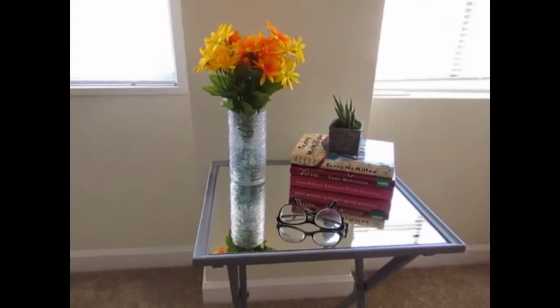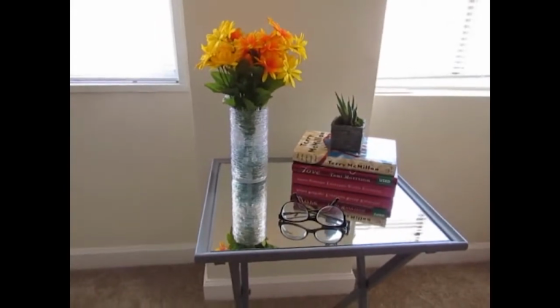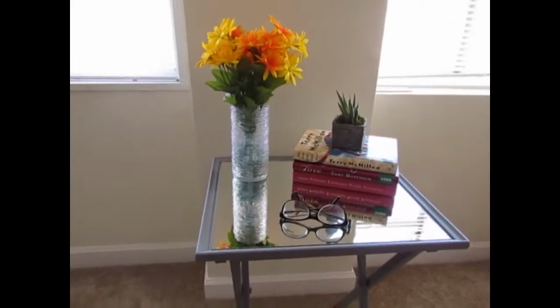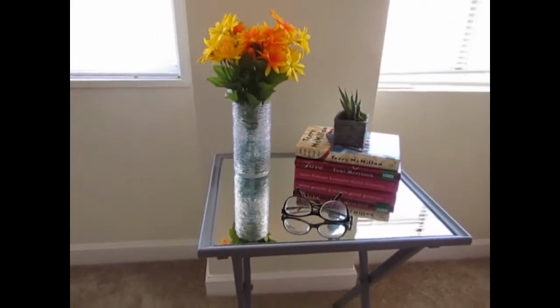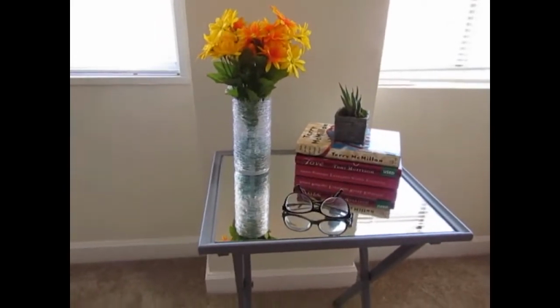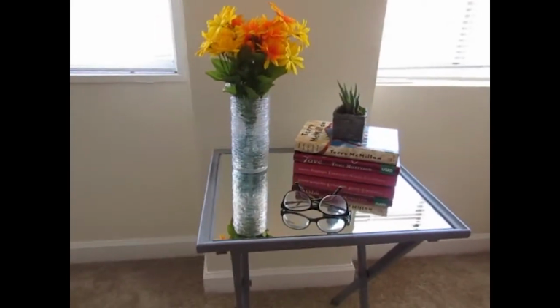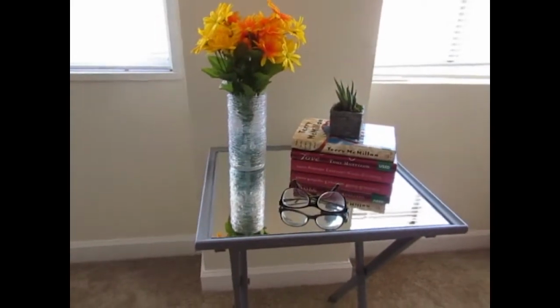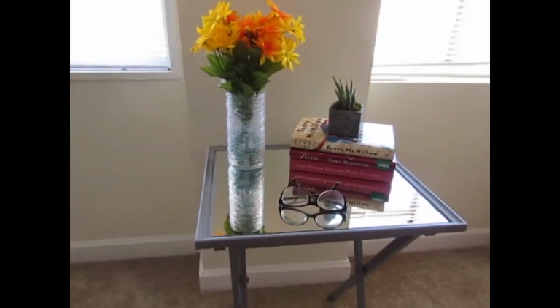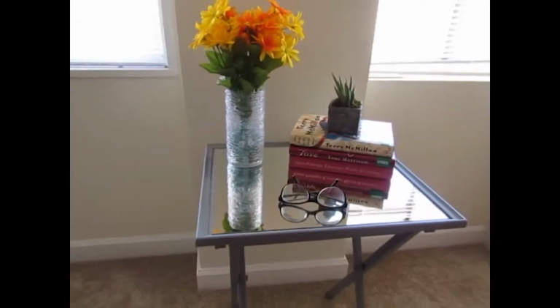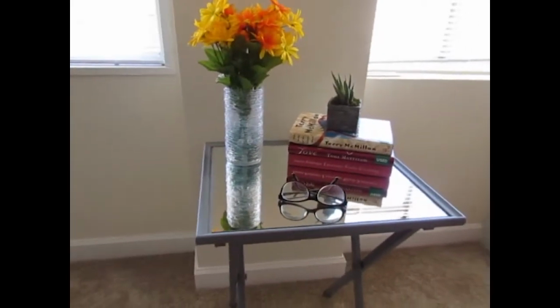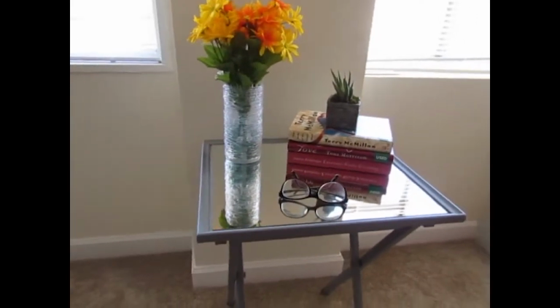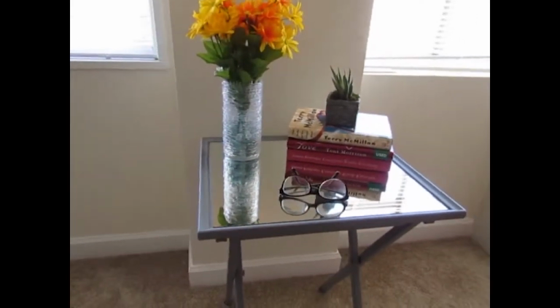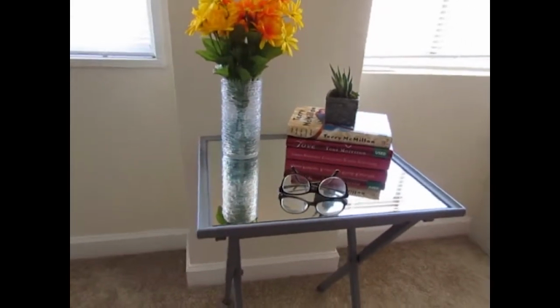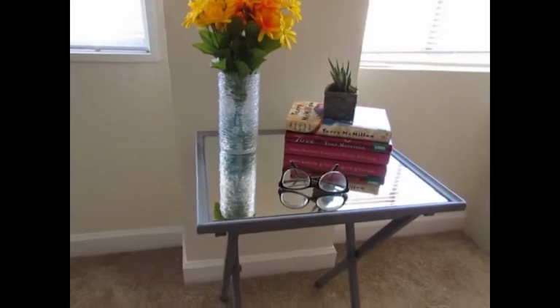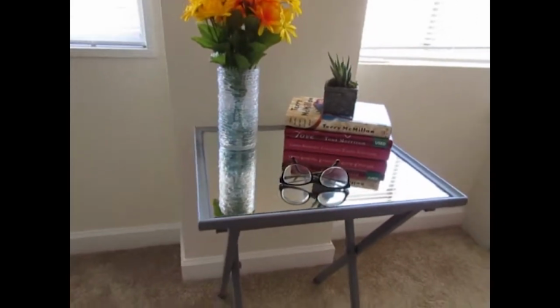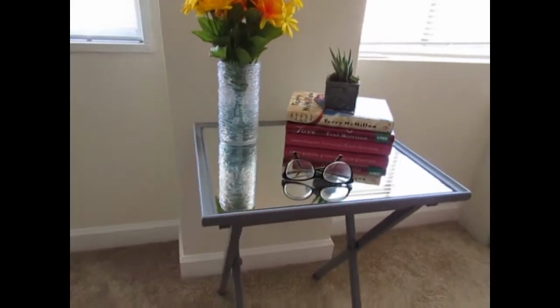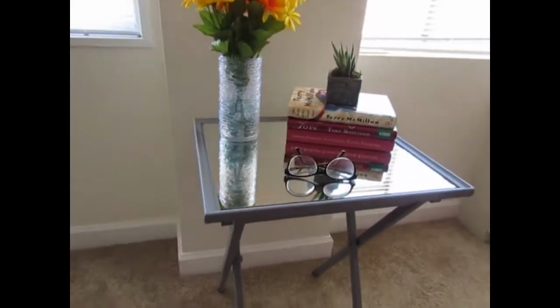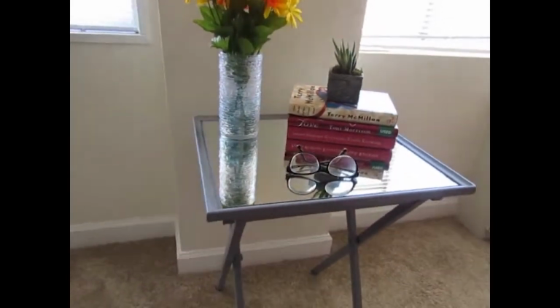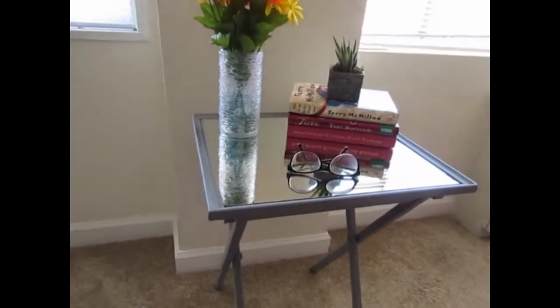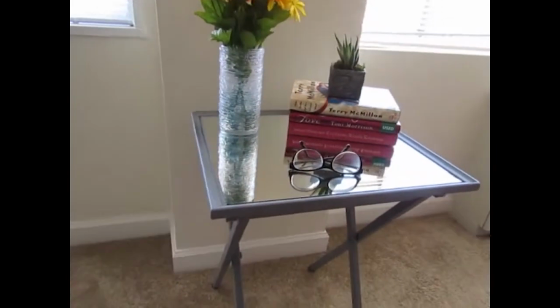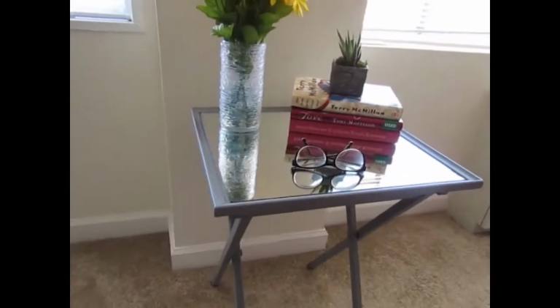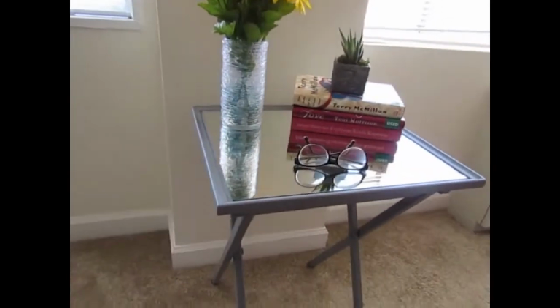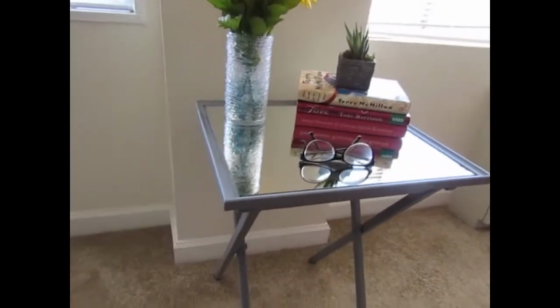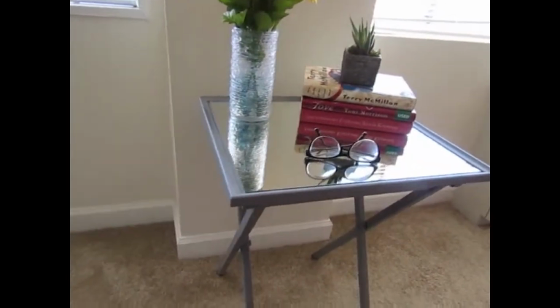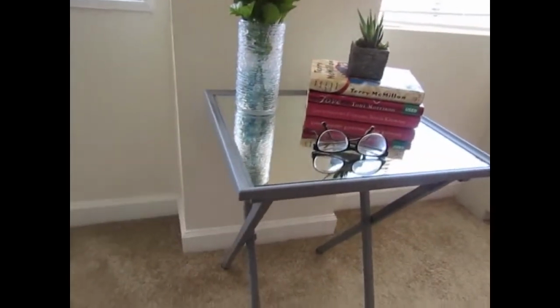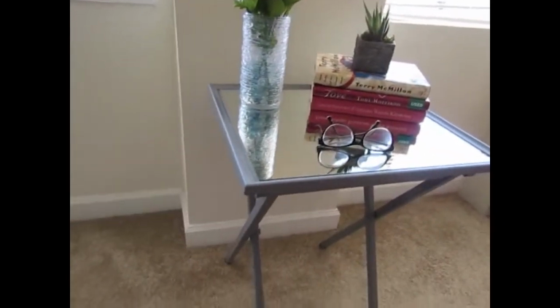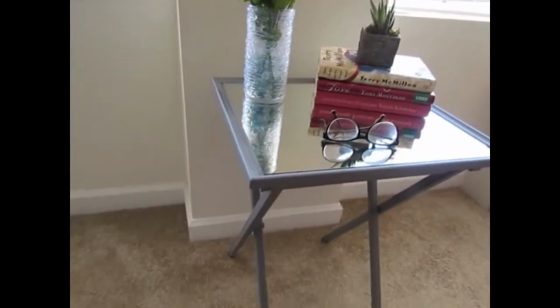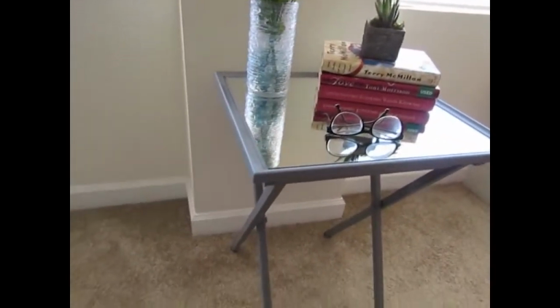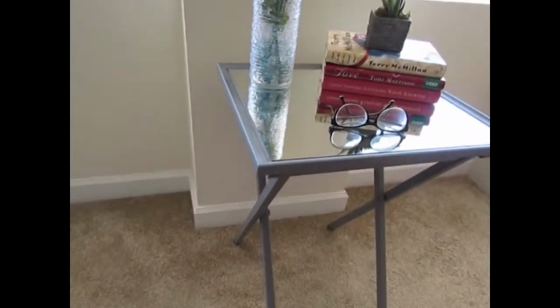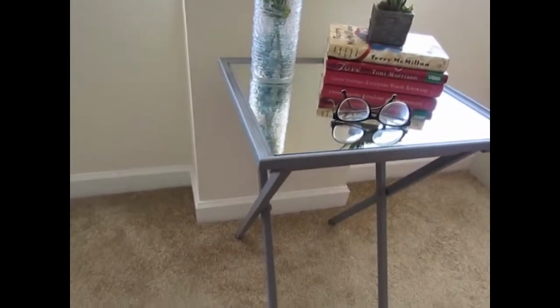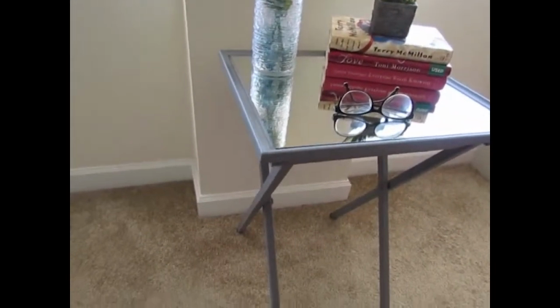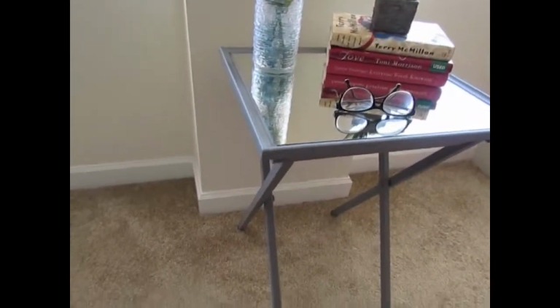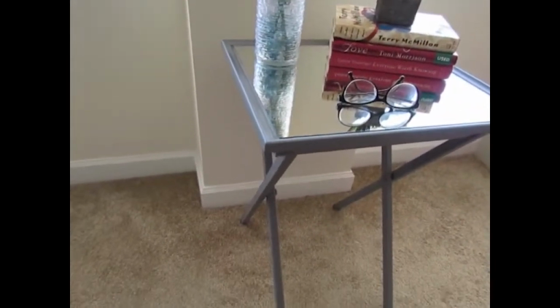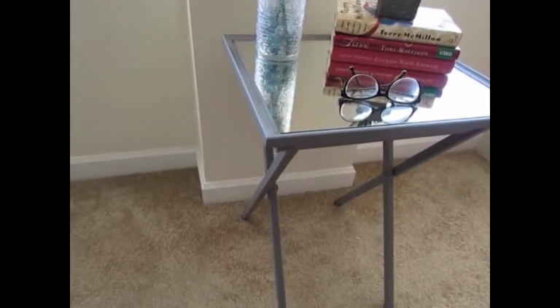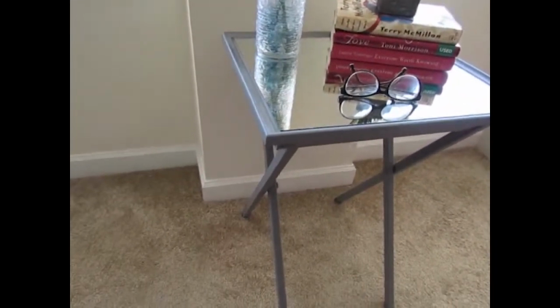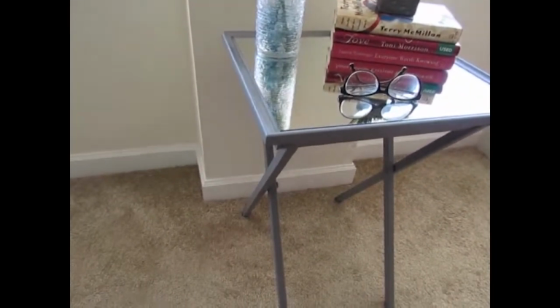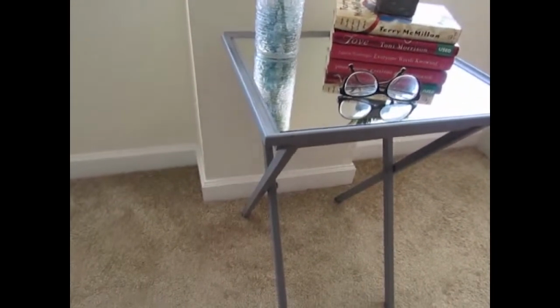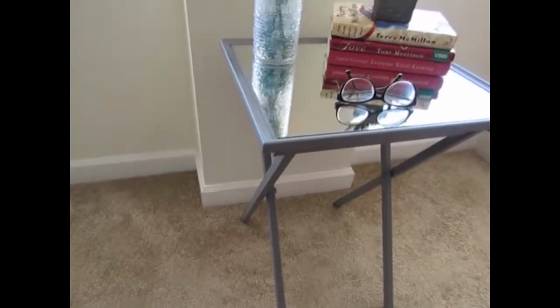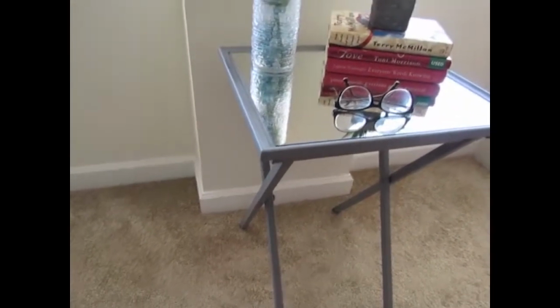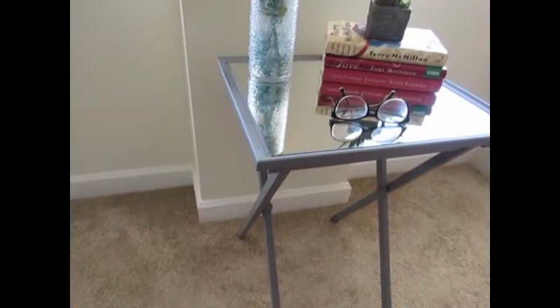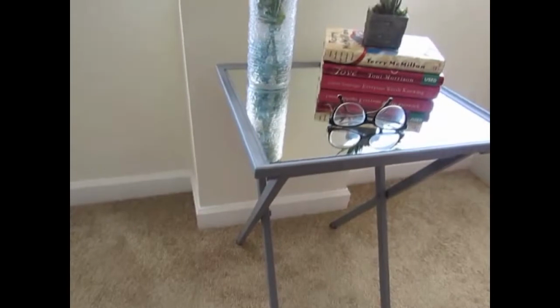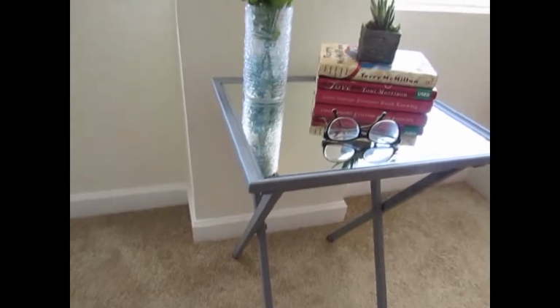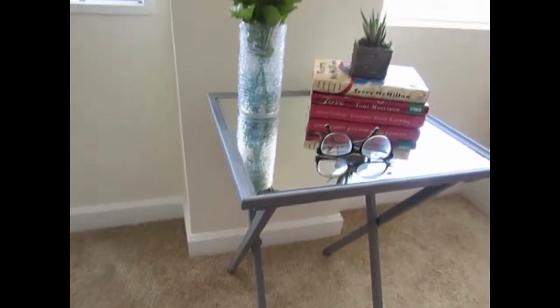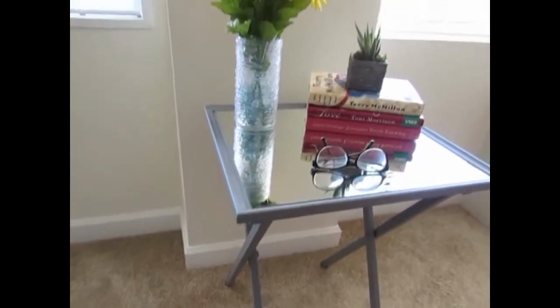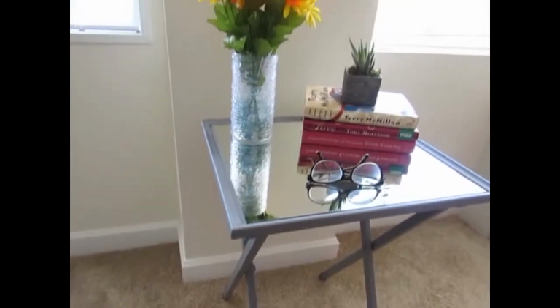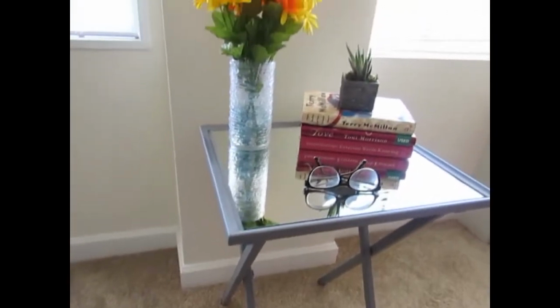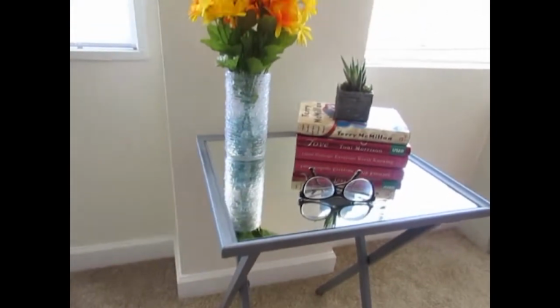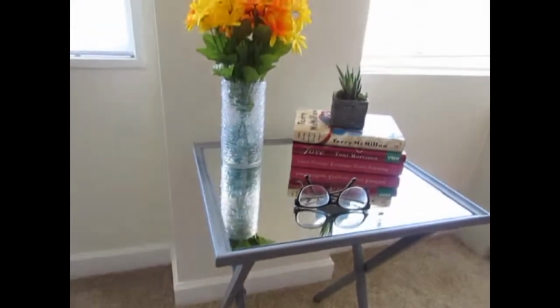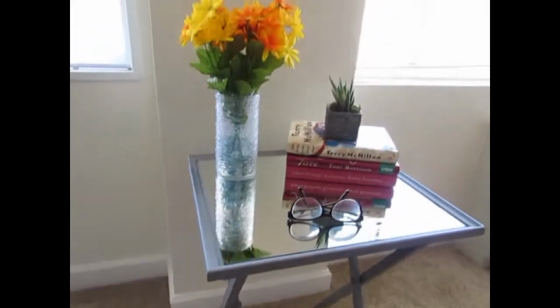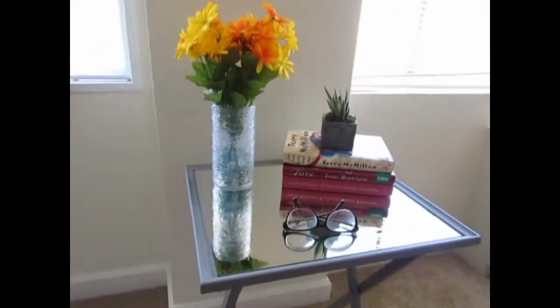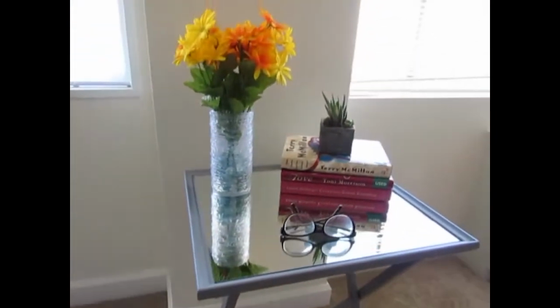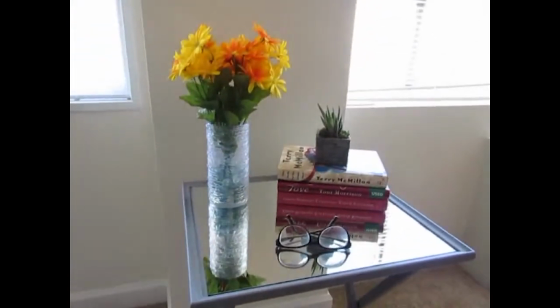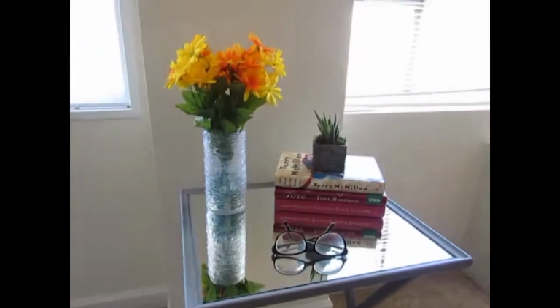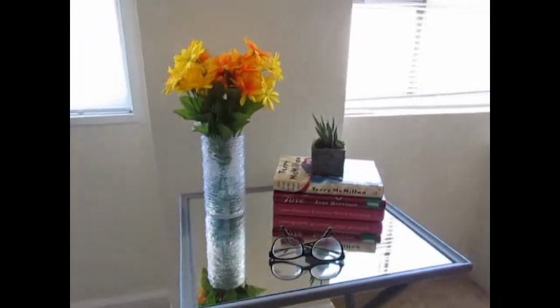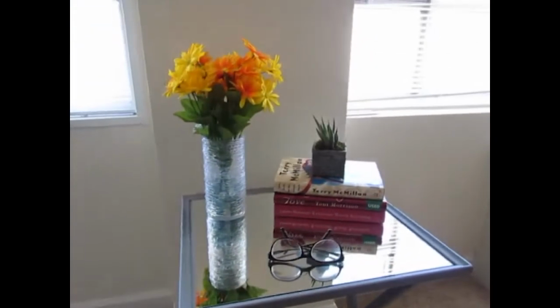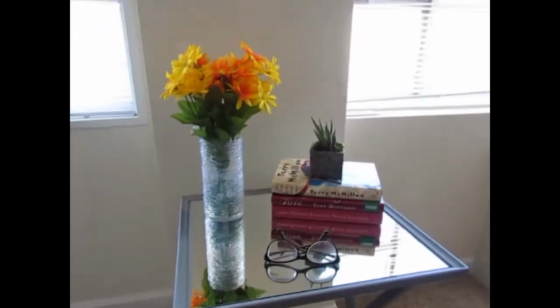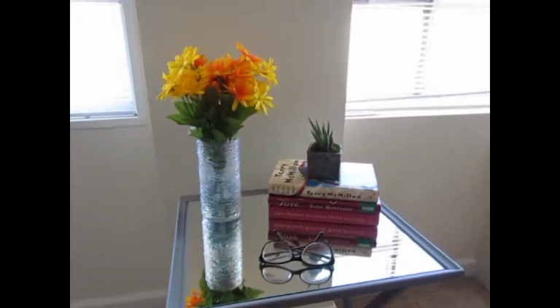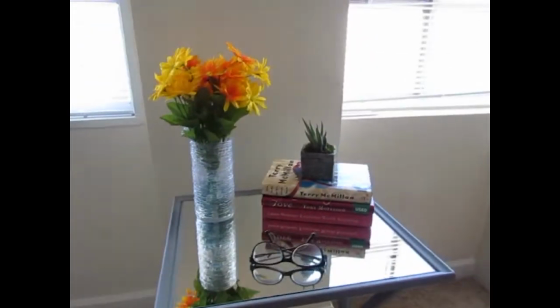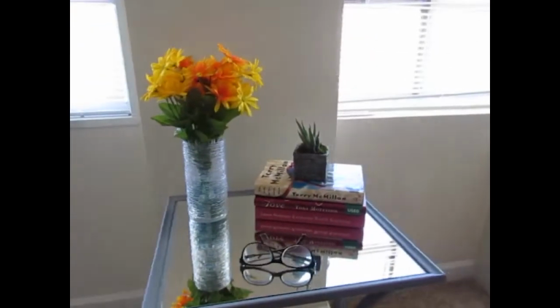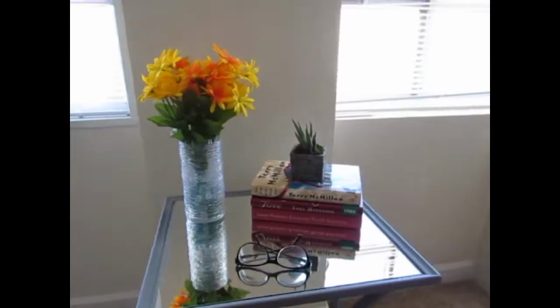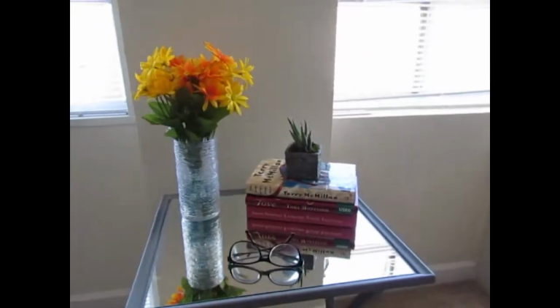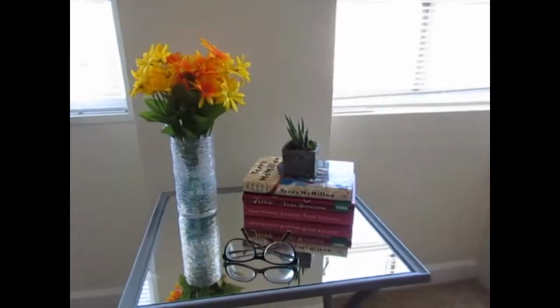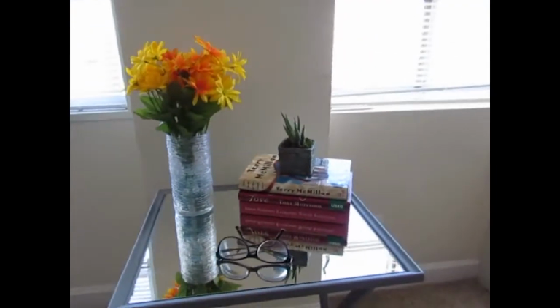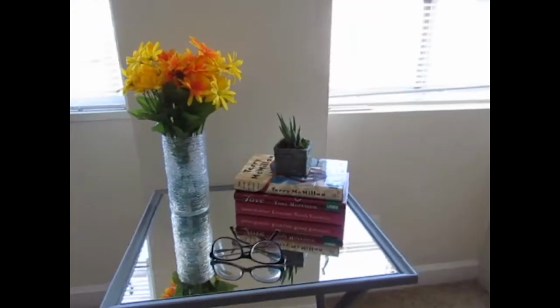And there you have it! Your glam side table made from a TV tray. And the best part about it is that it folds up if you need to make room for guests.